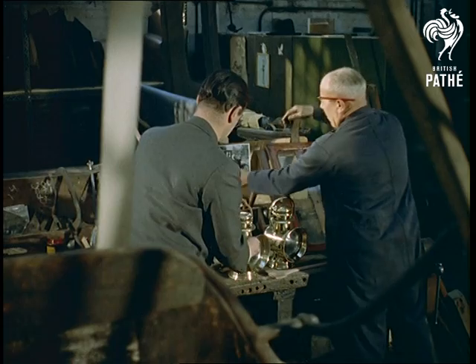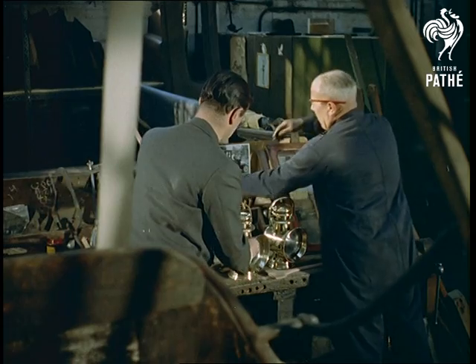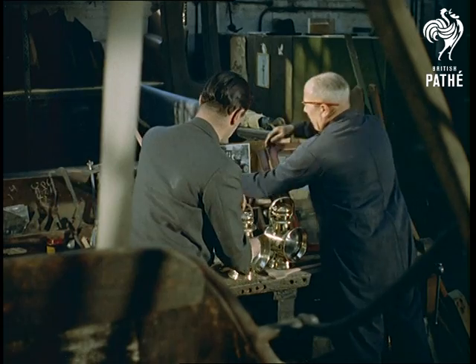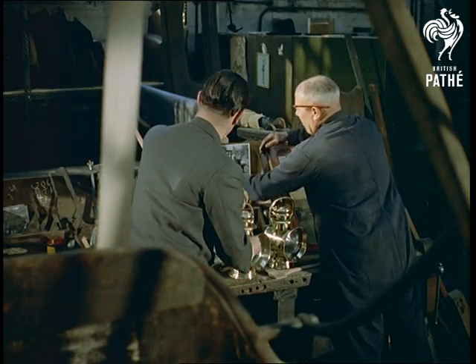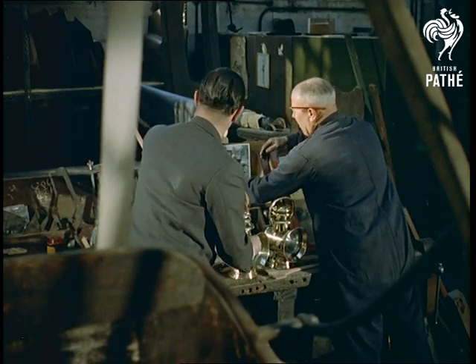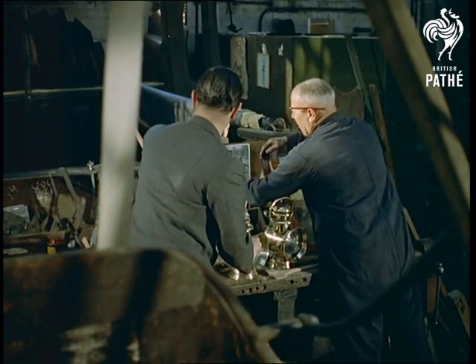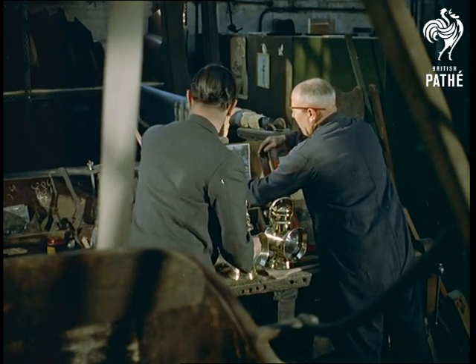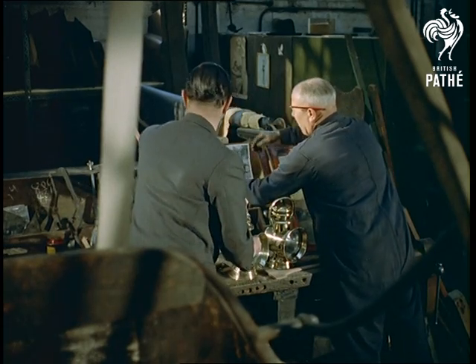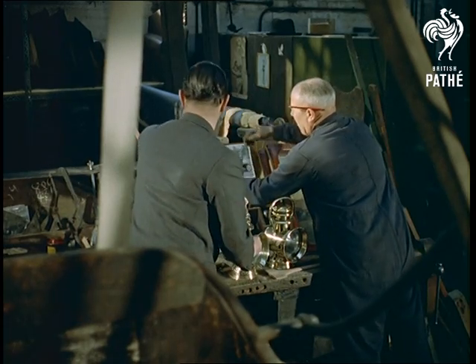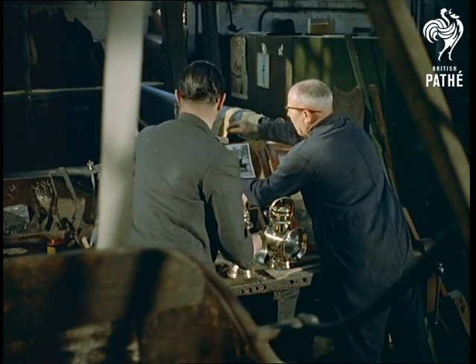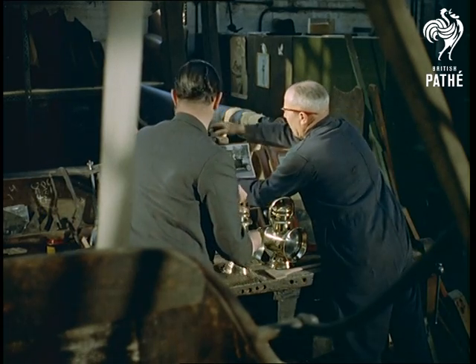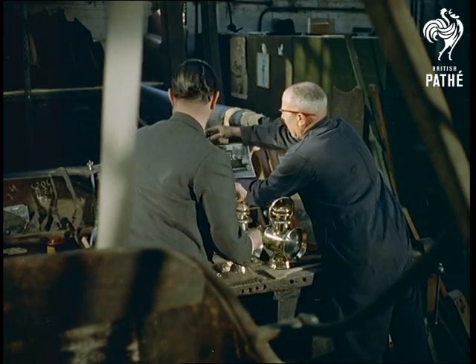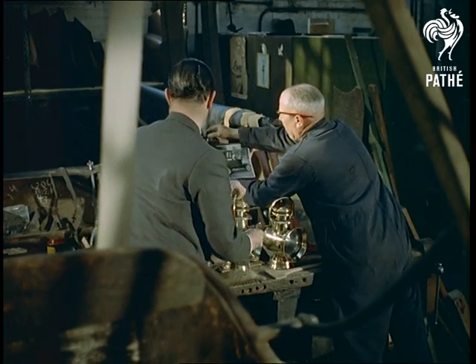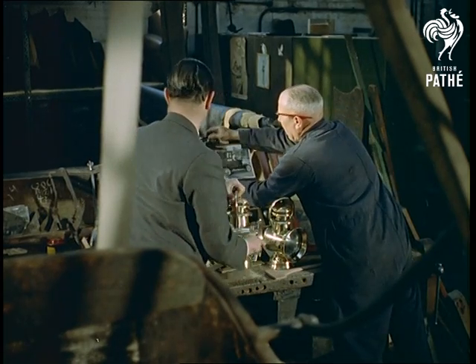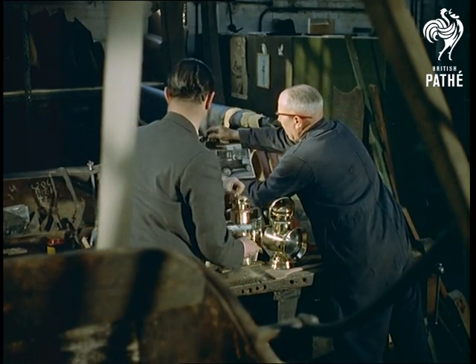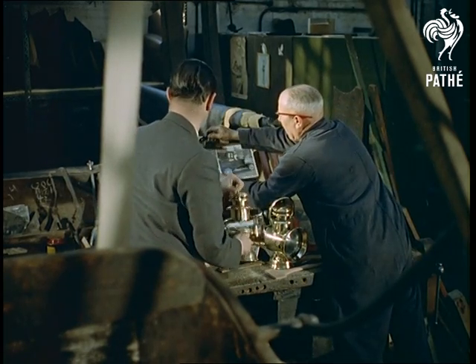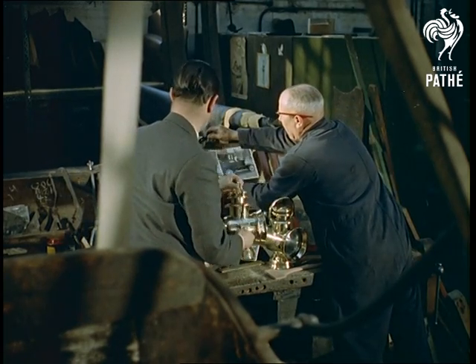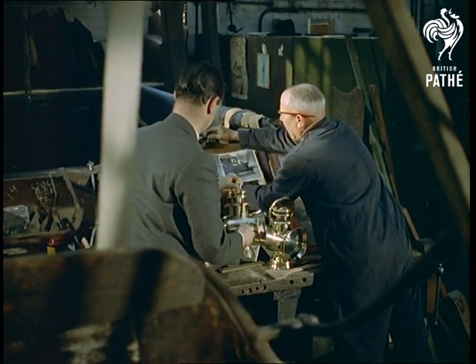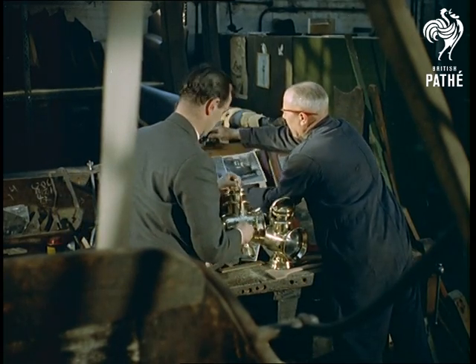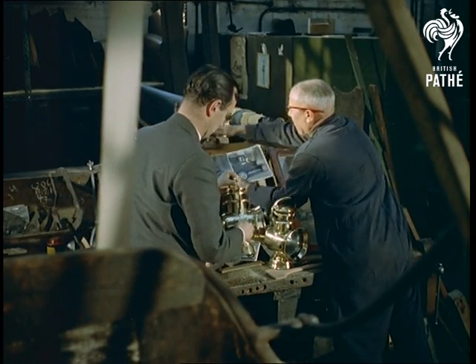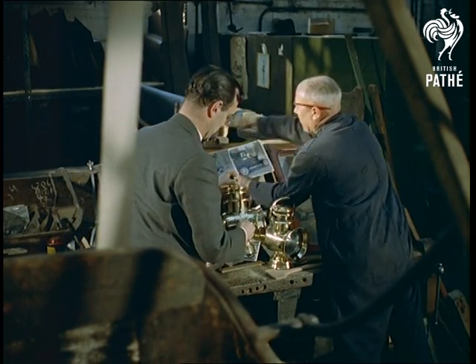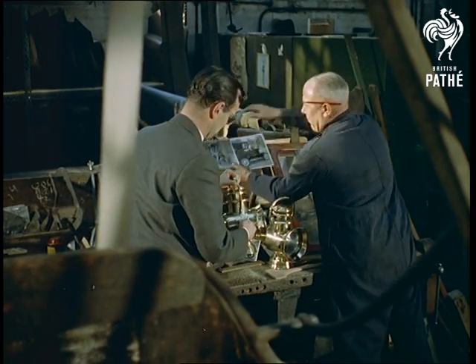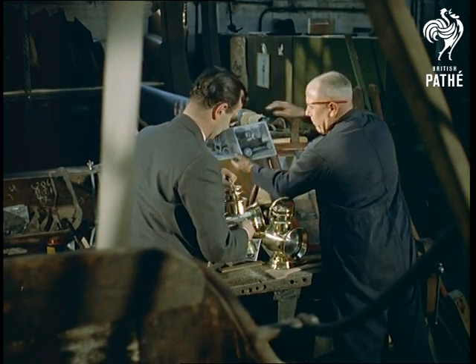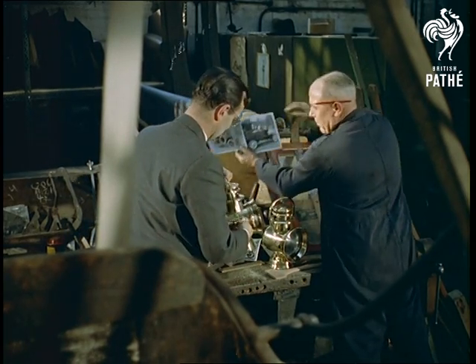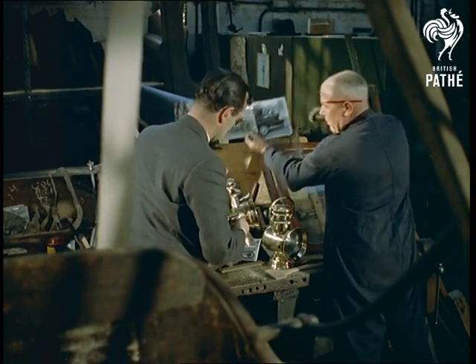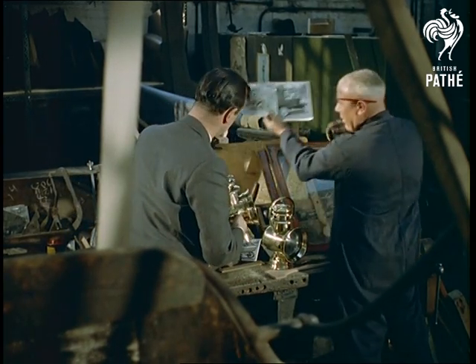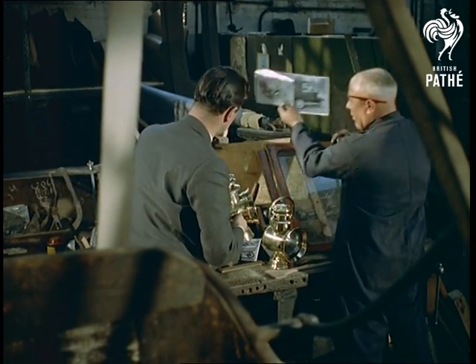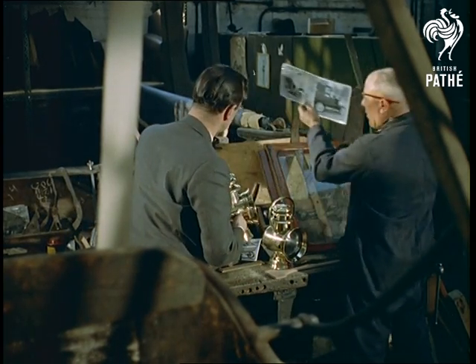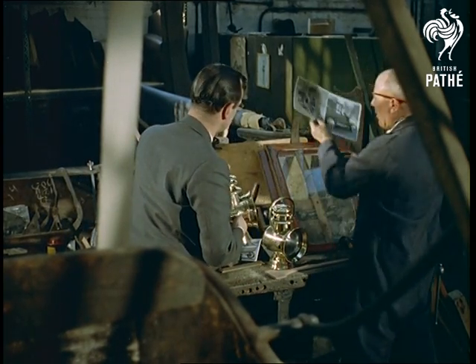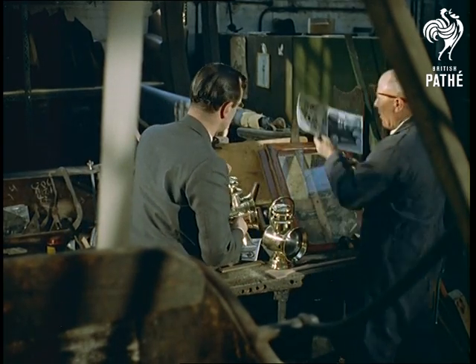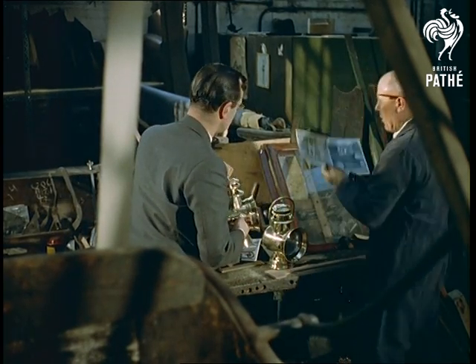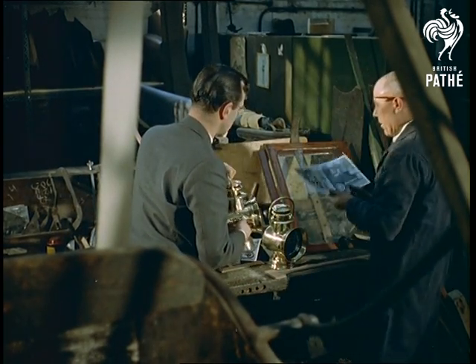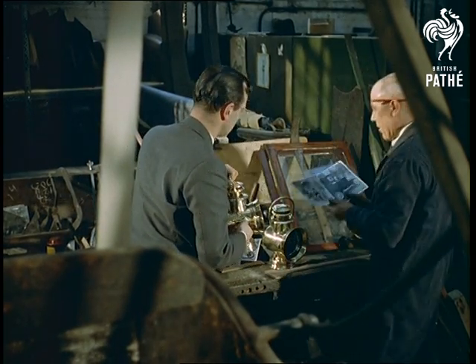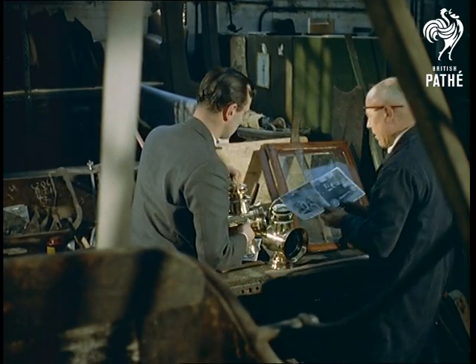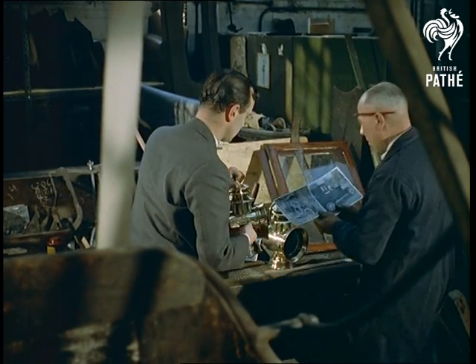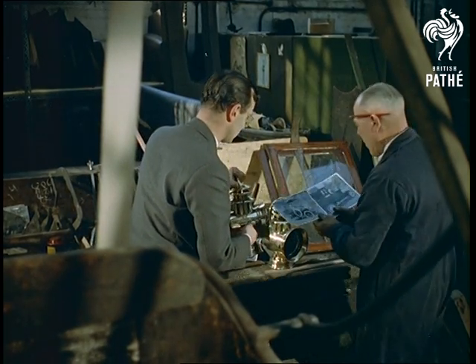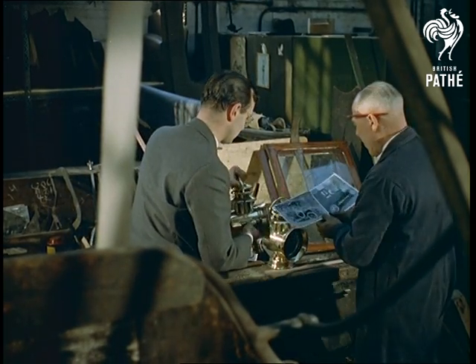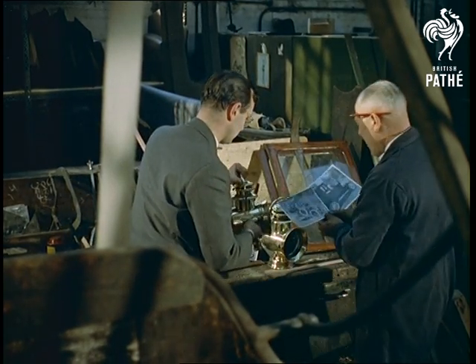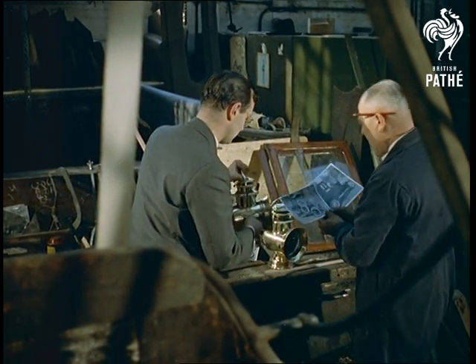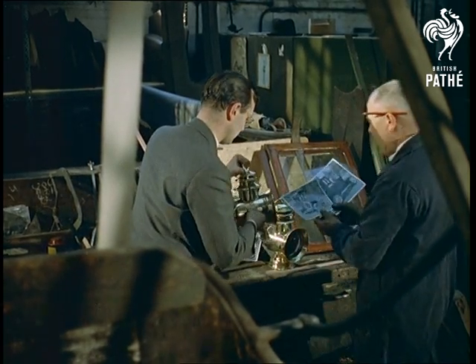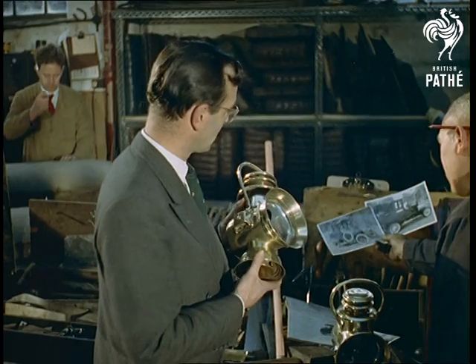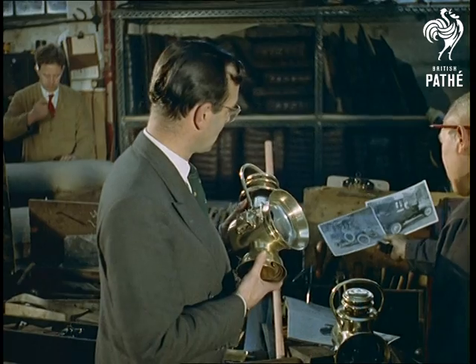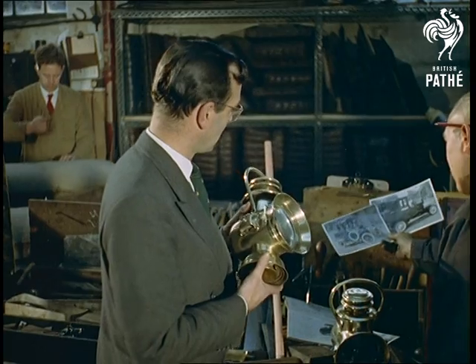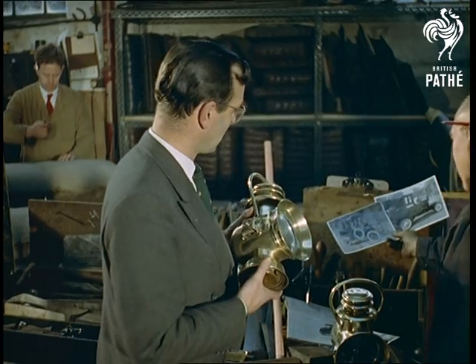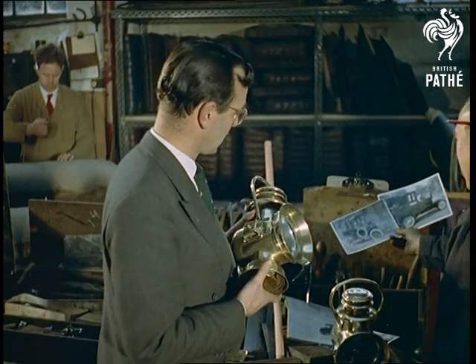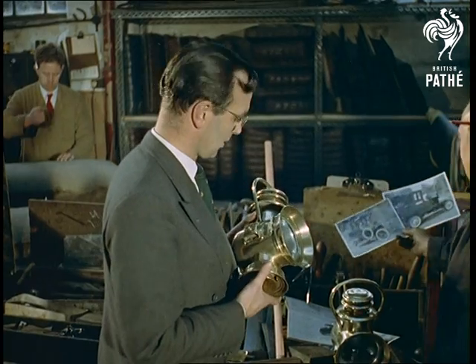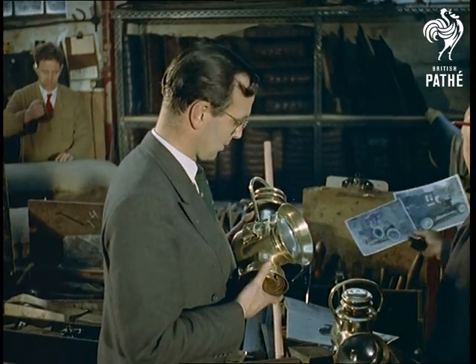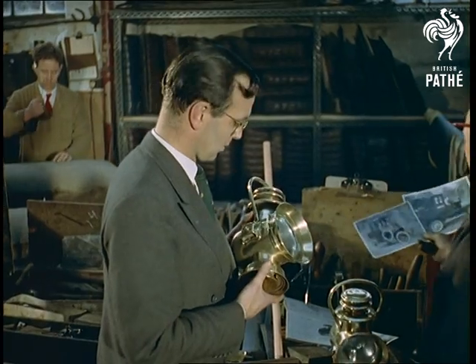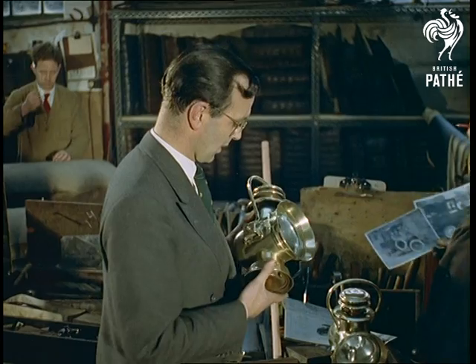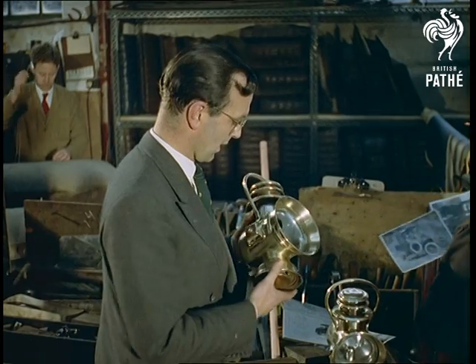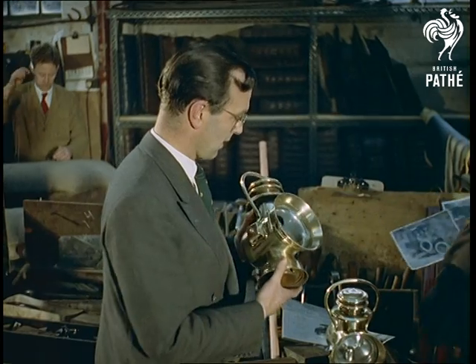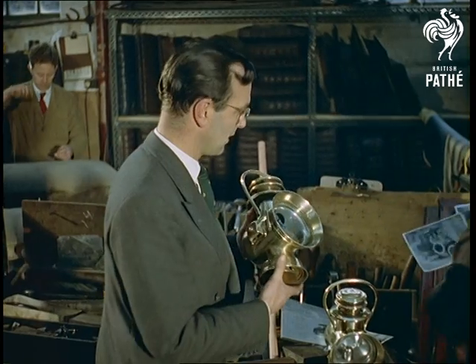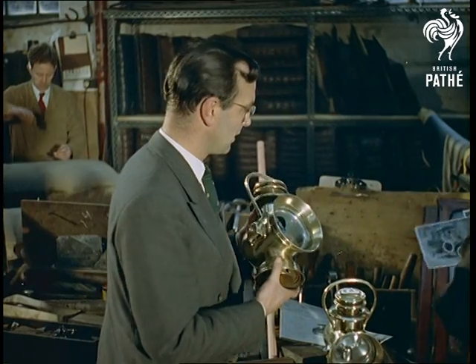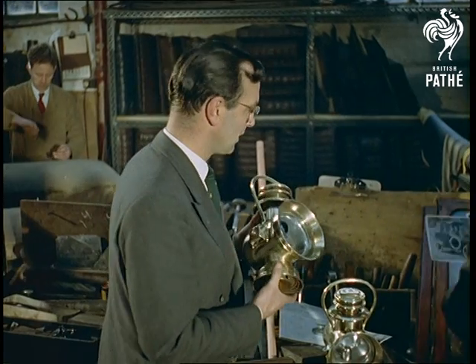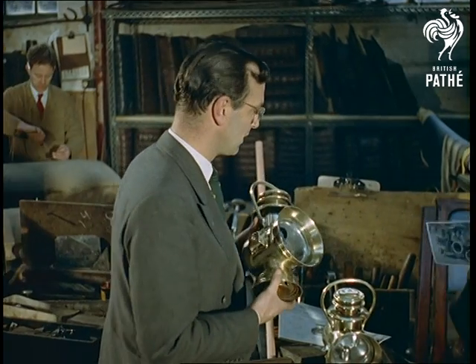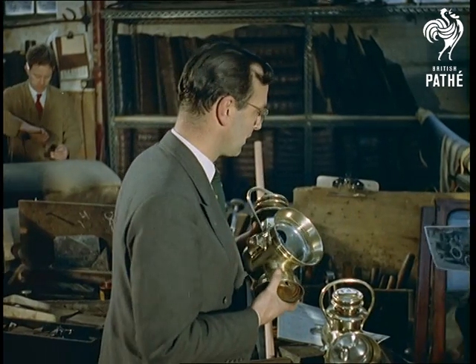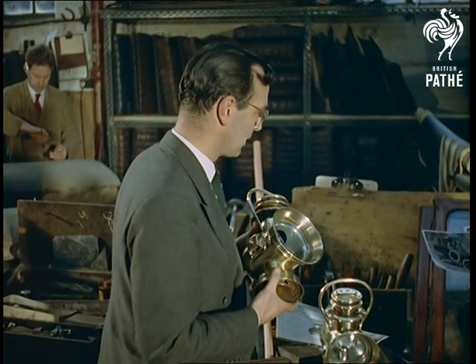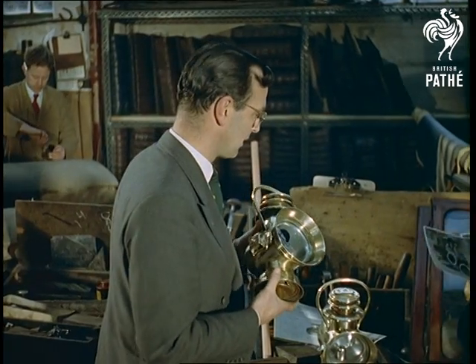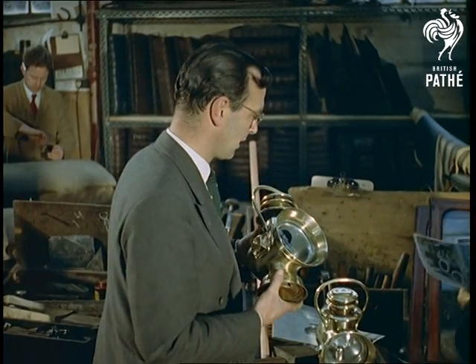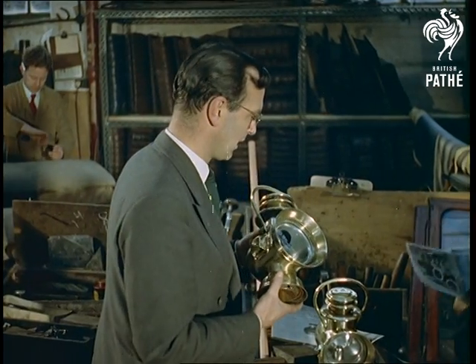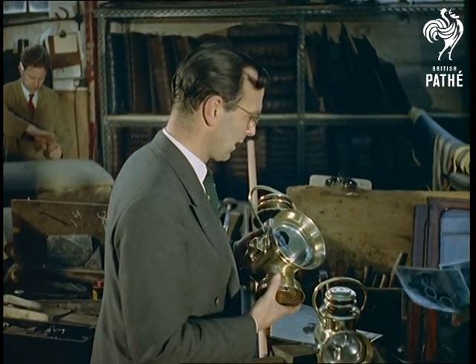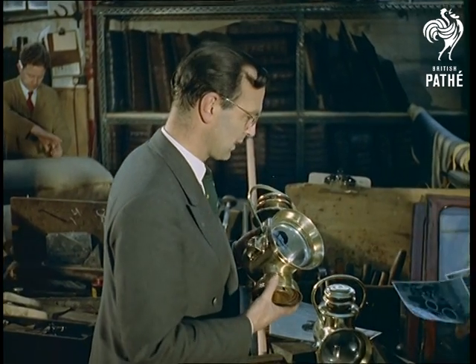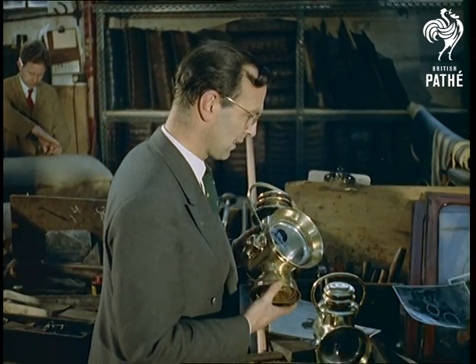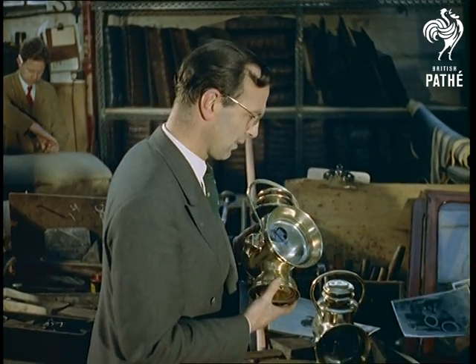Mr Houghton, originator of the scheme, holds a pair of genuine period oil lamps which, you'll notice, exactly match those in the photograph.